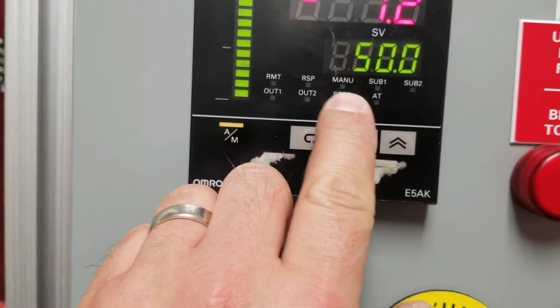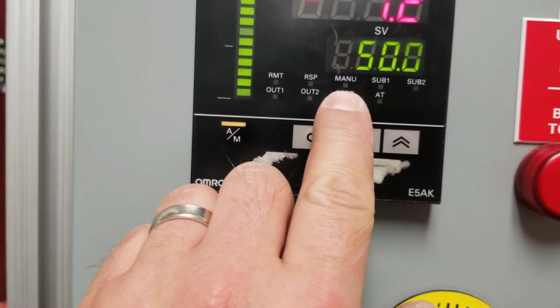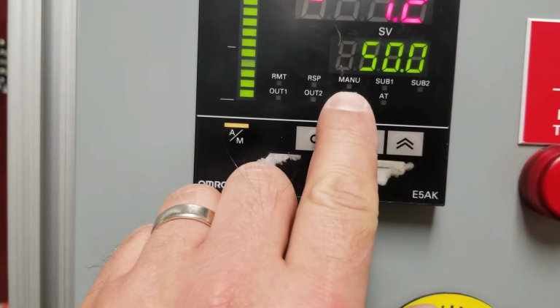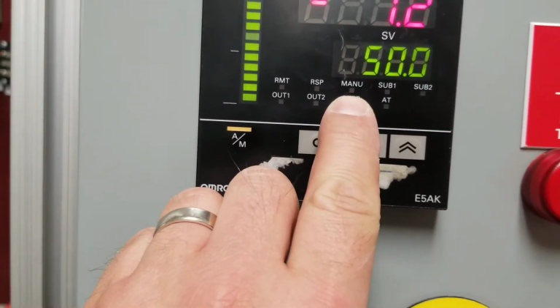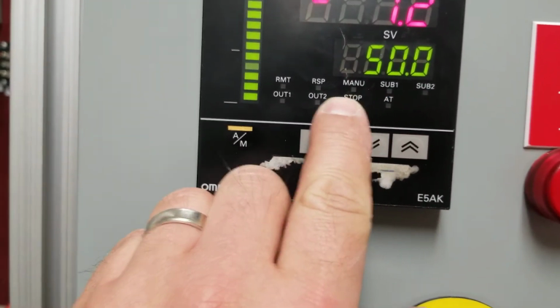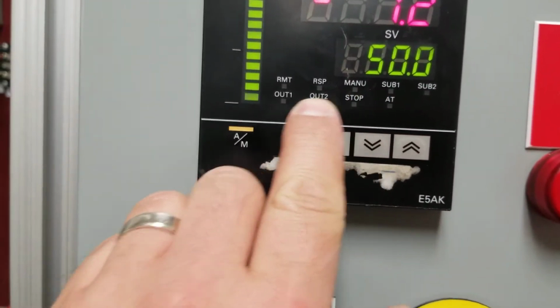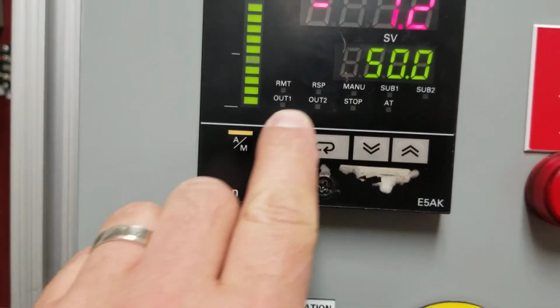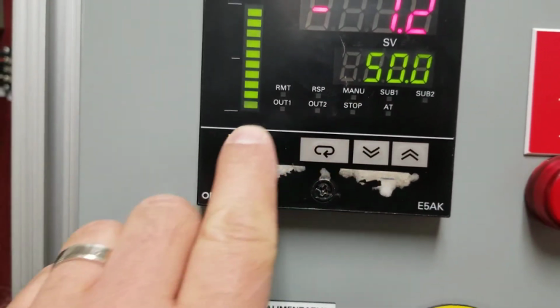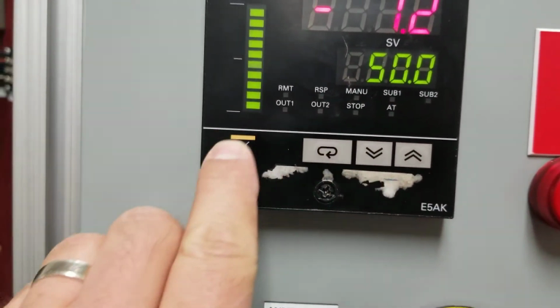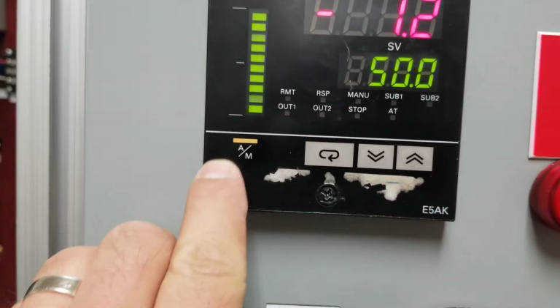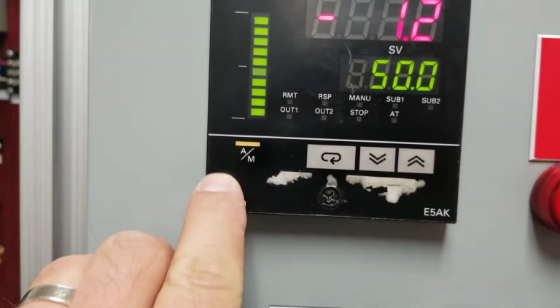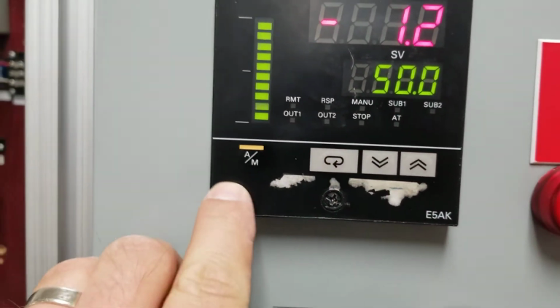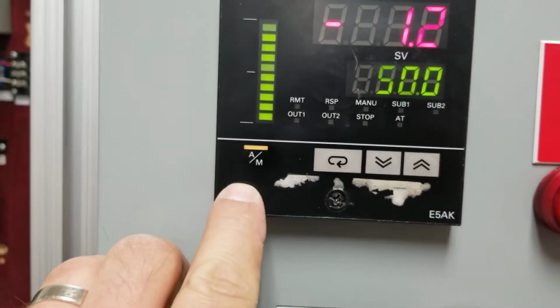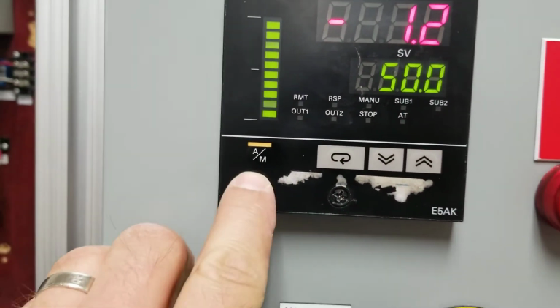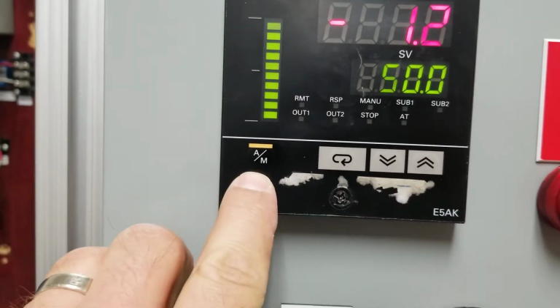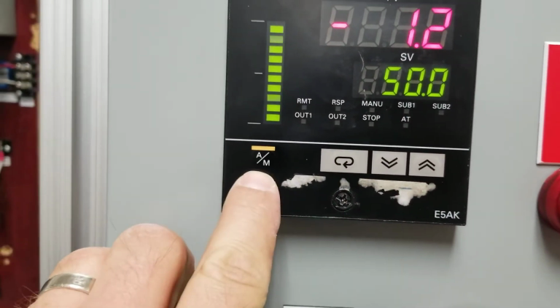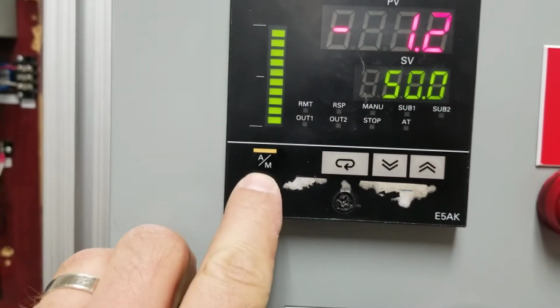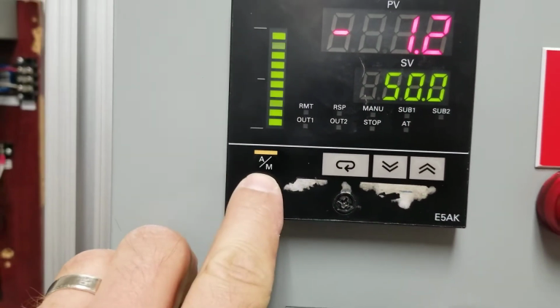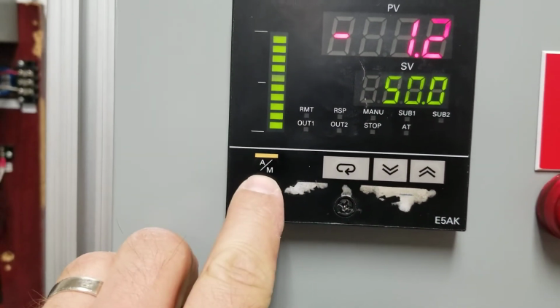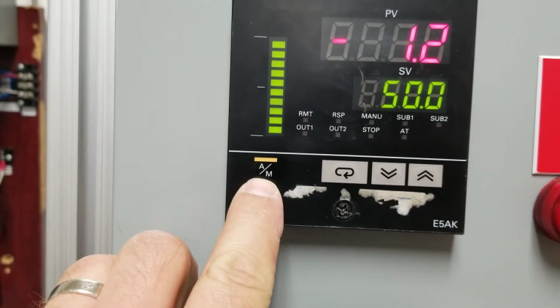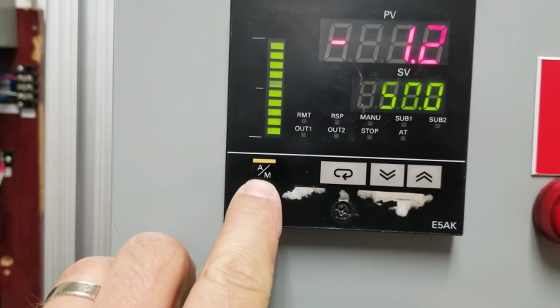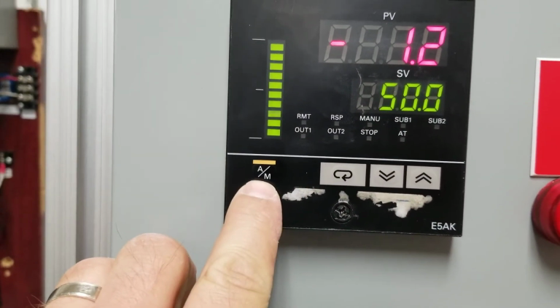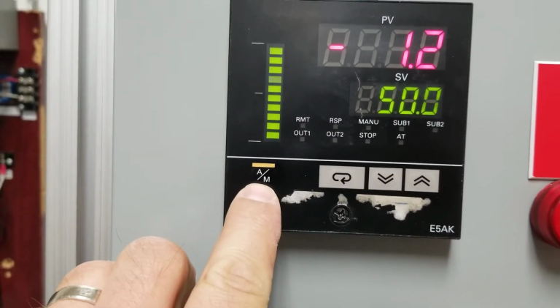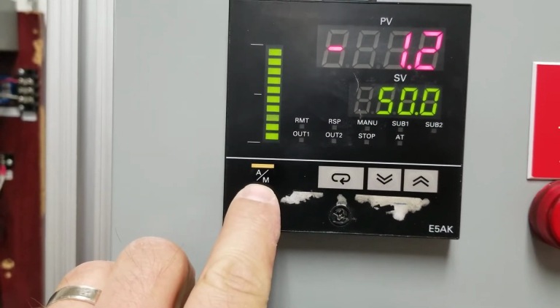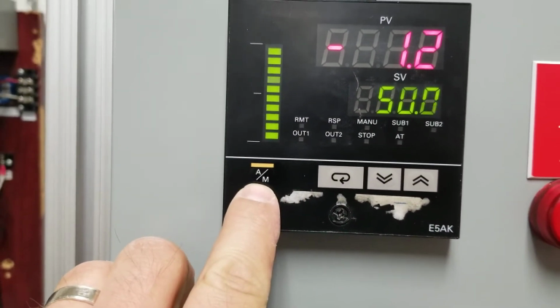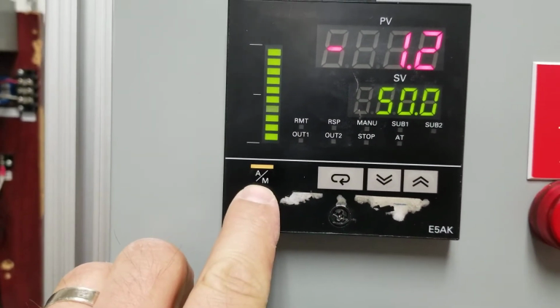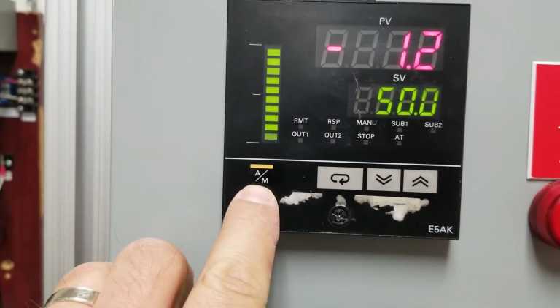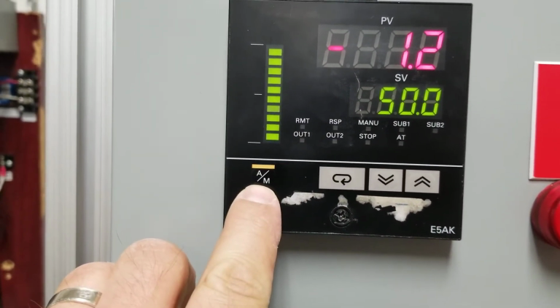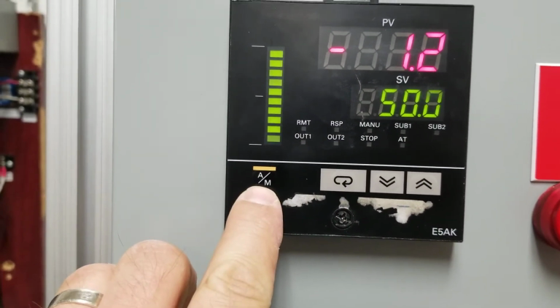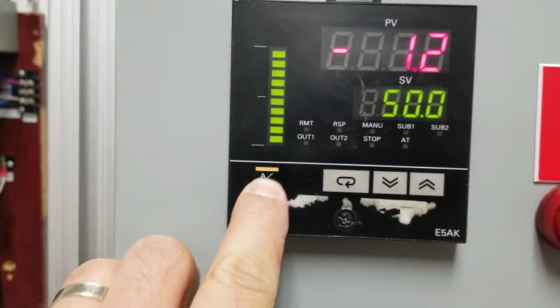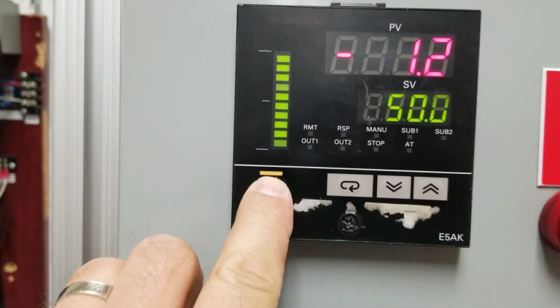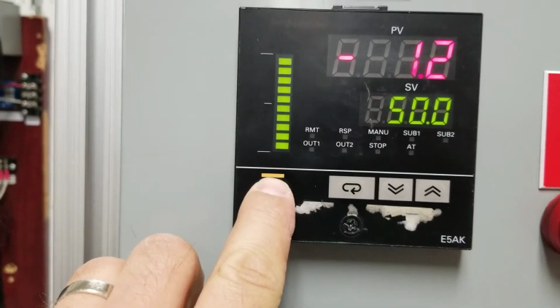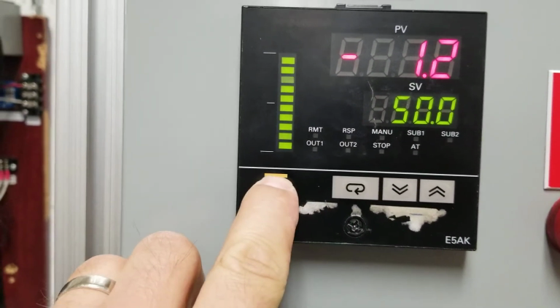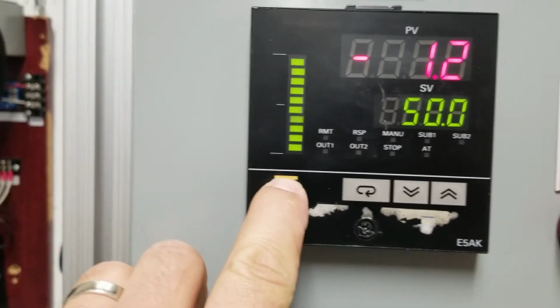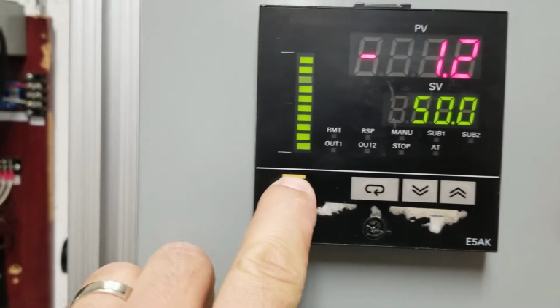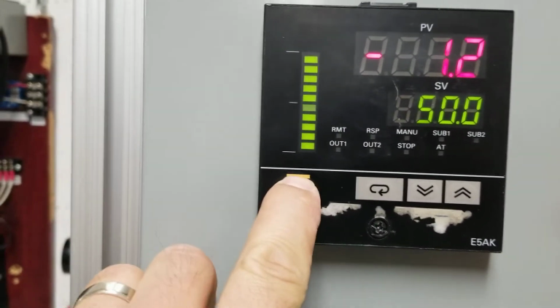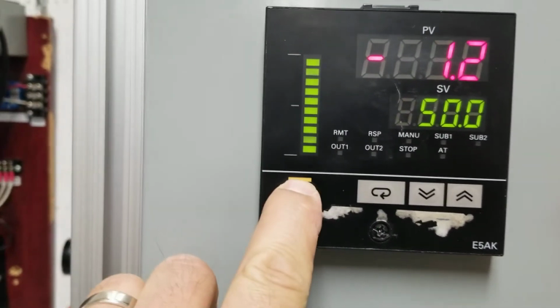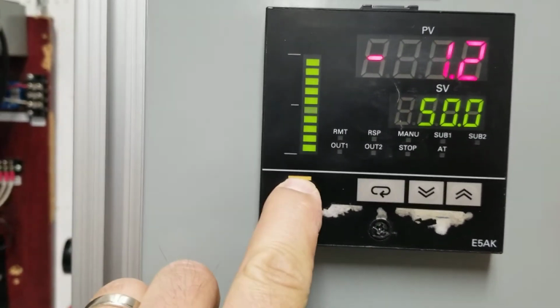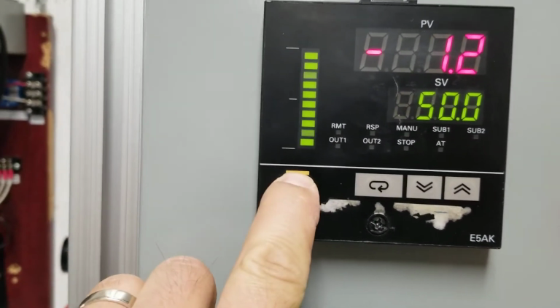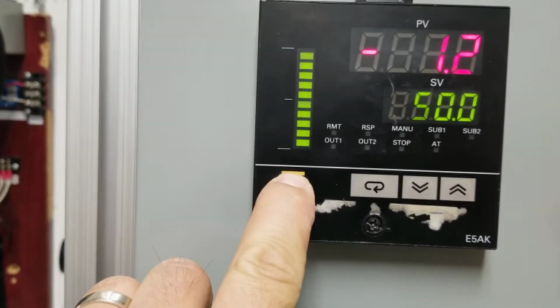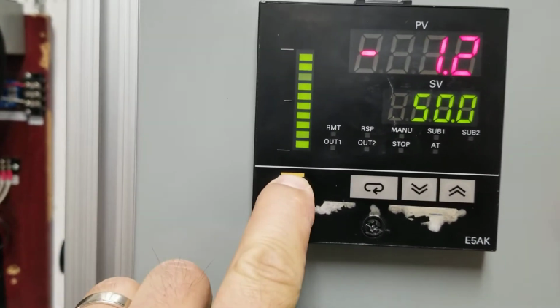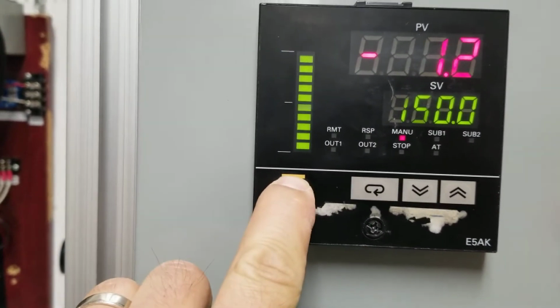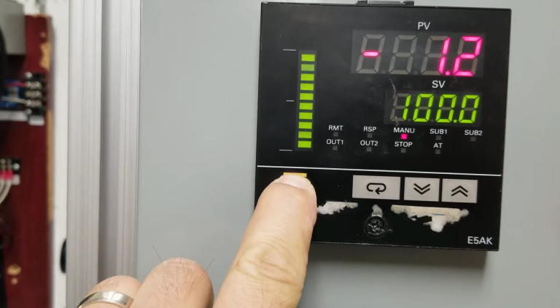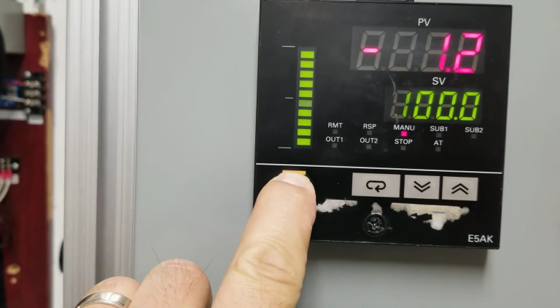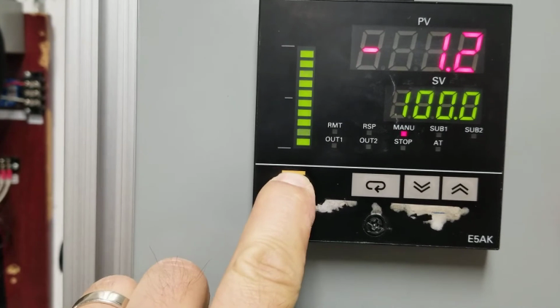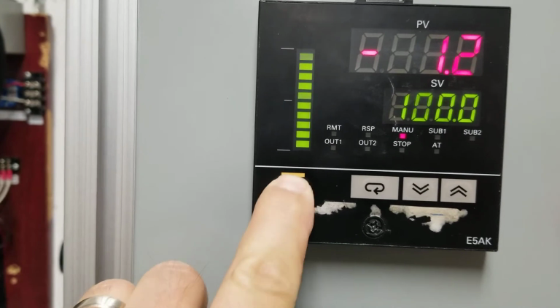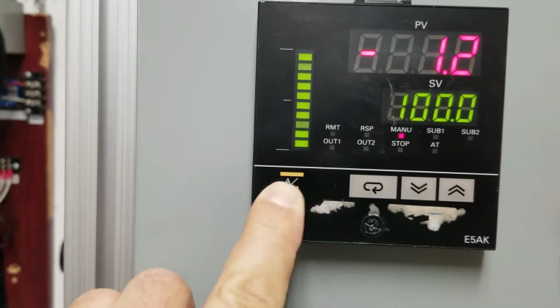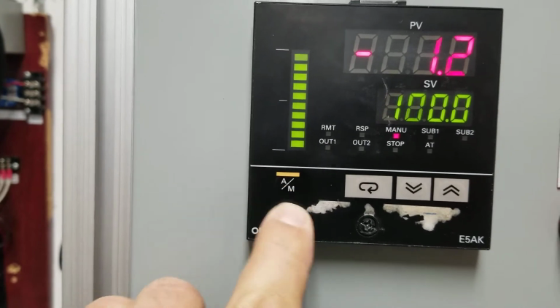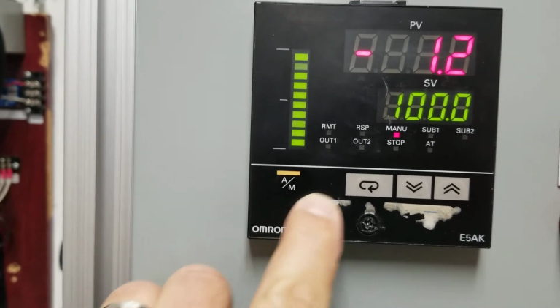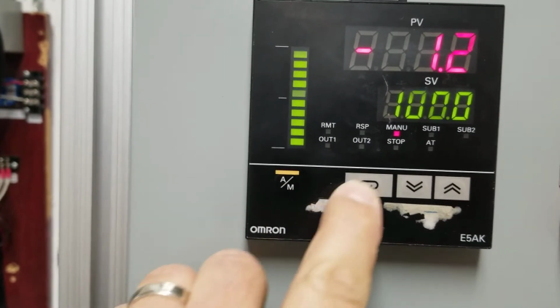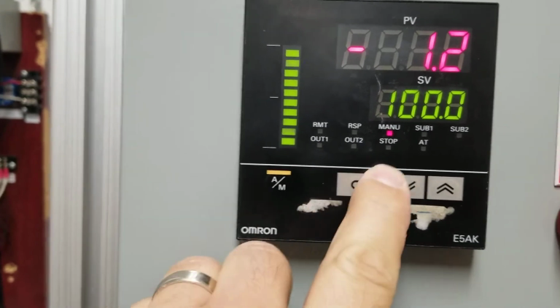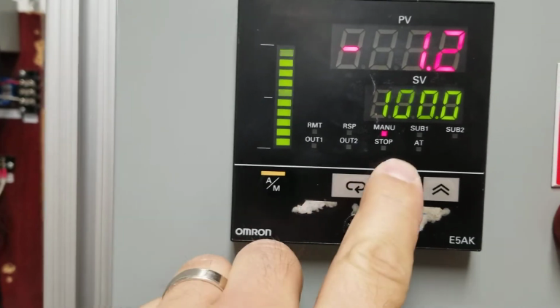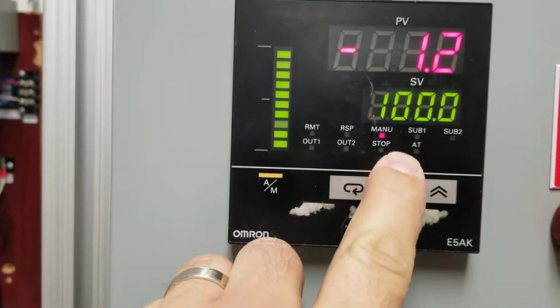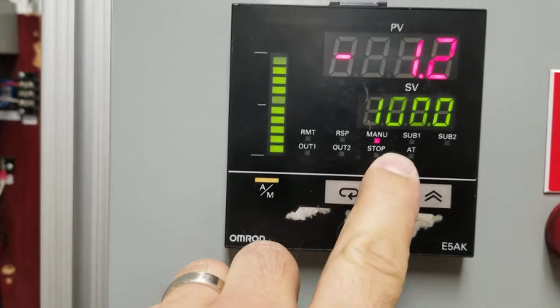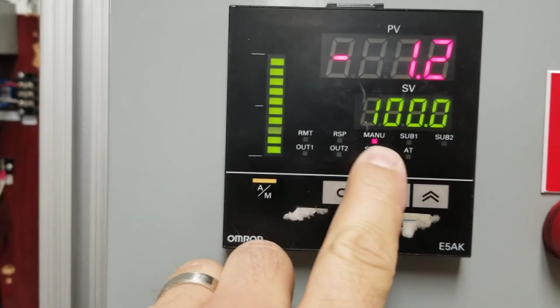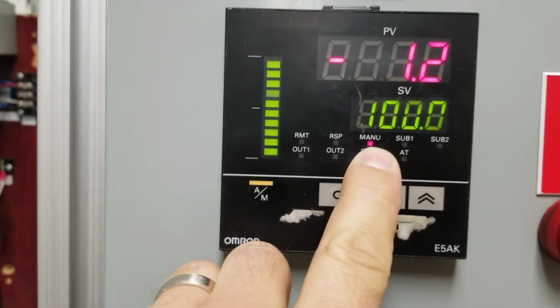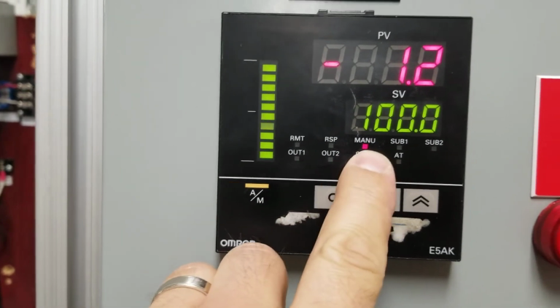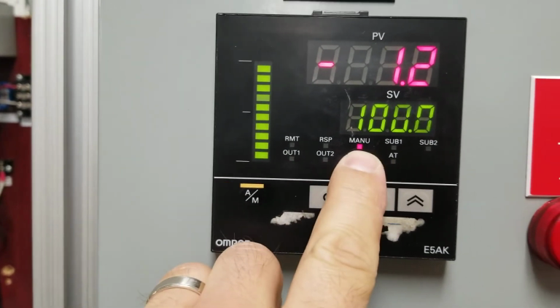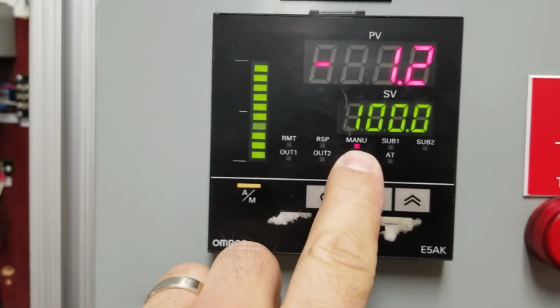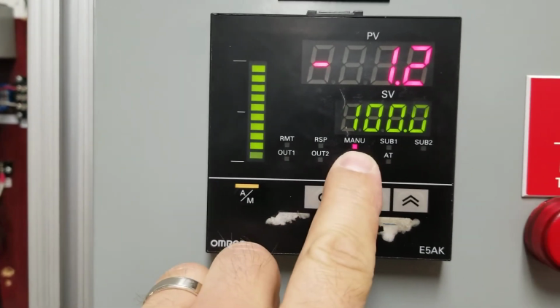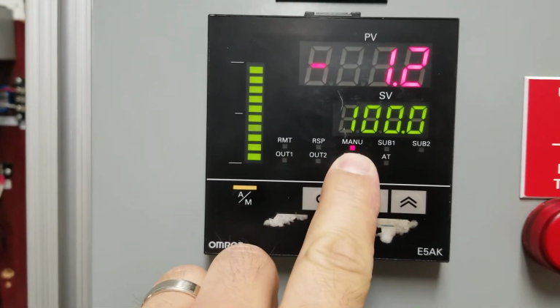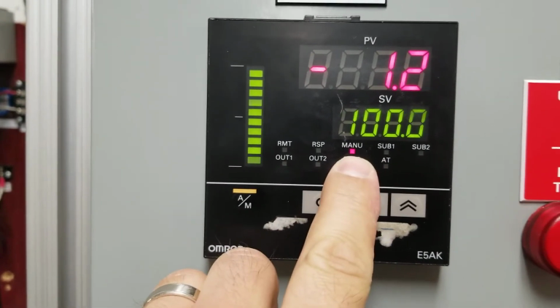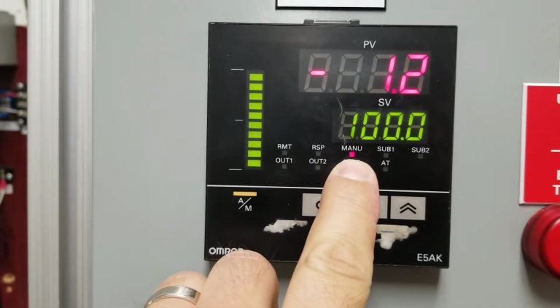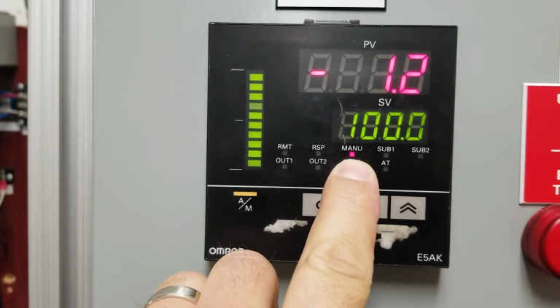To go into manual mode, hit the AM Auto Manual push button, hold it — now we're in manual mode.